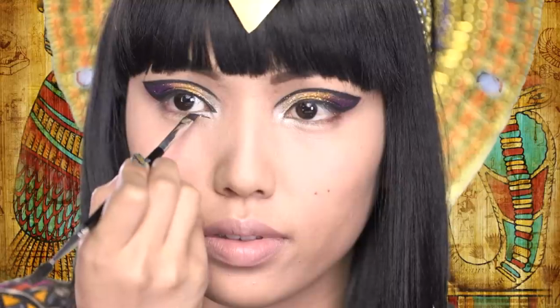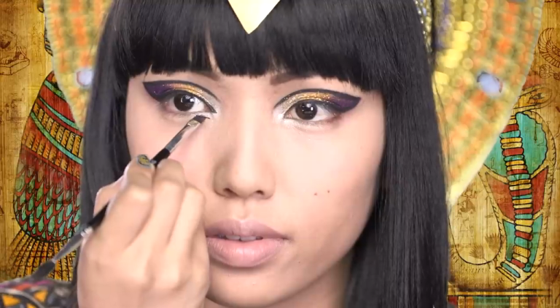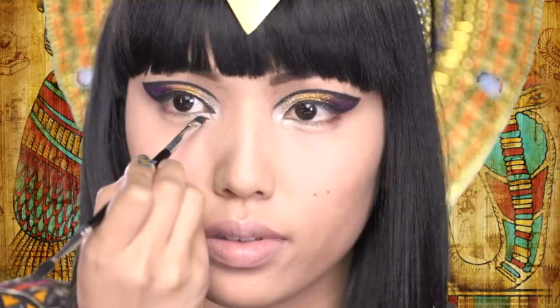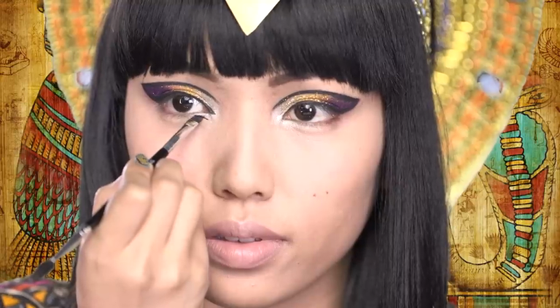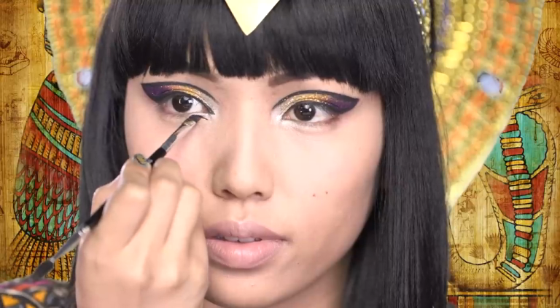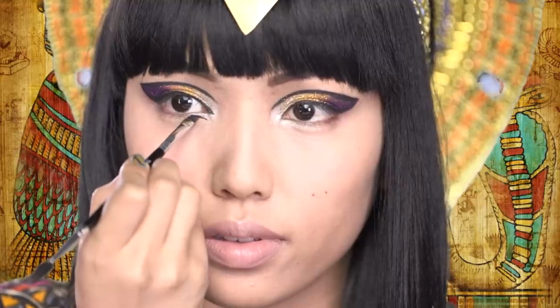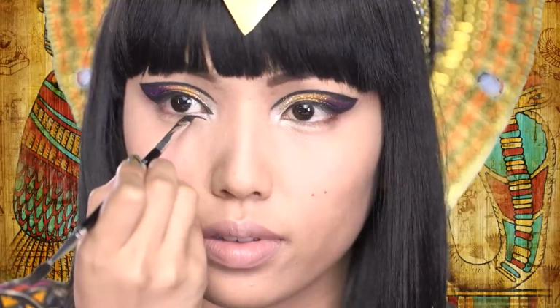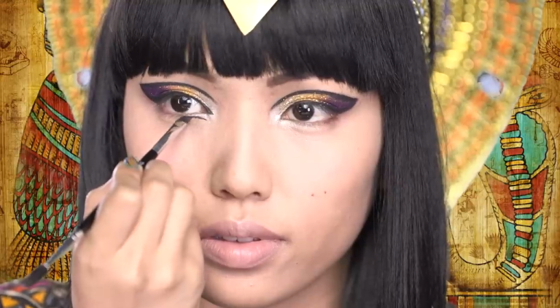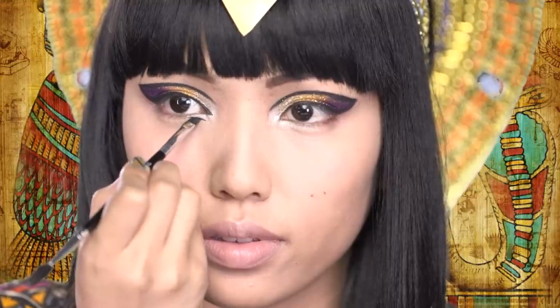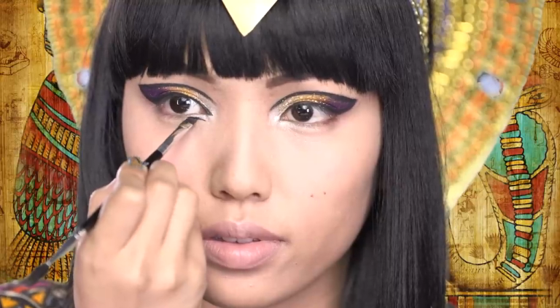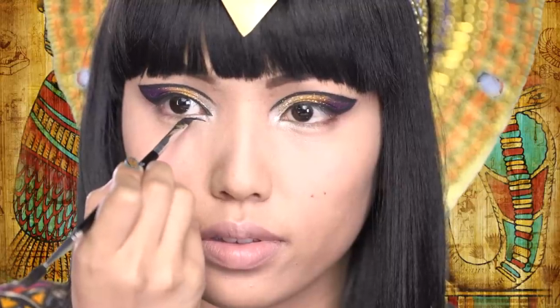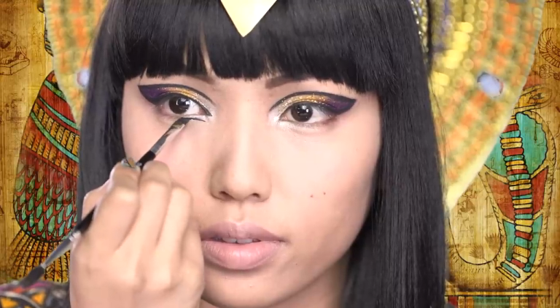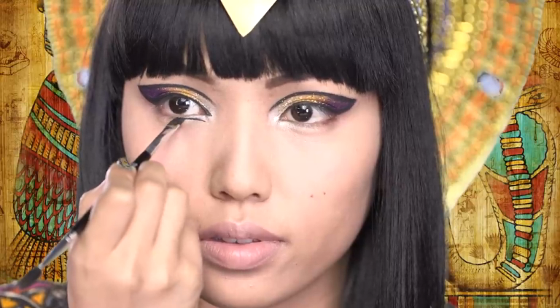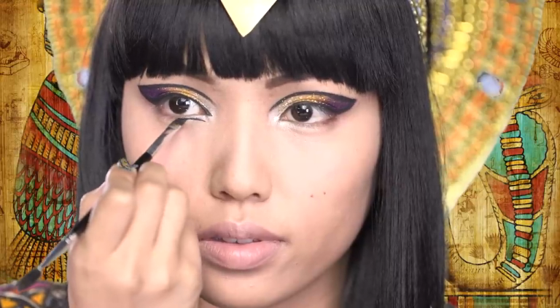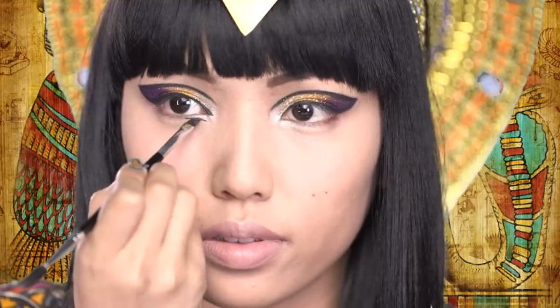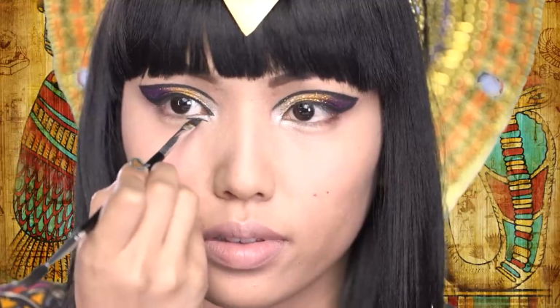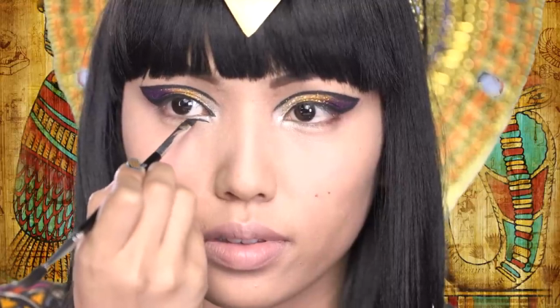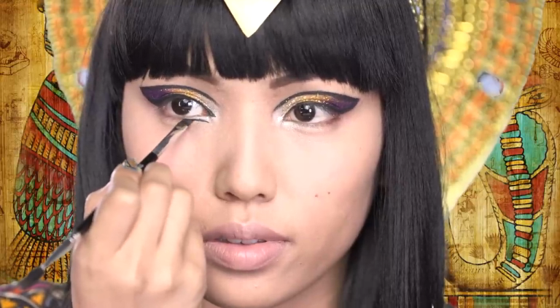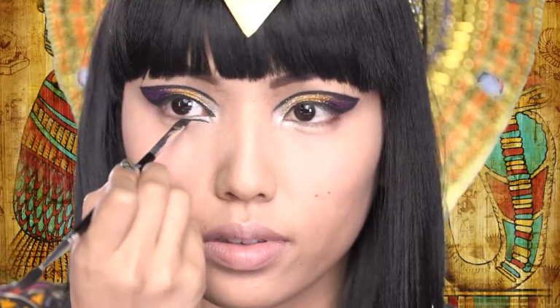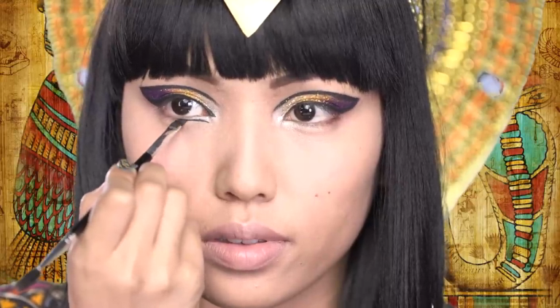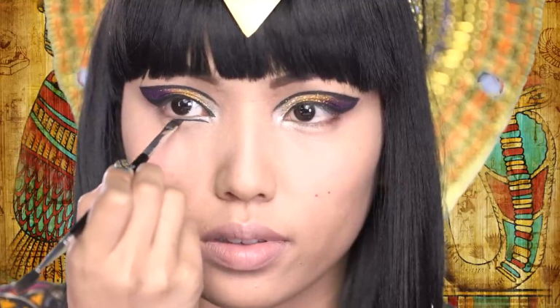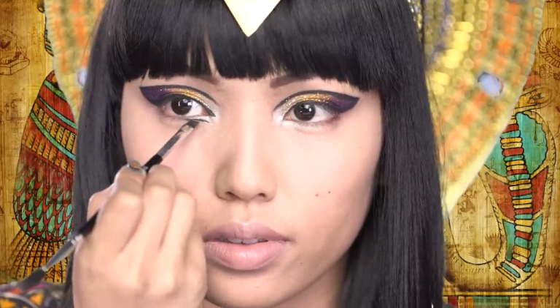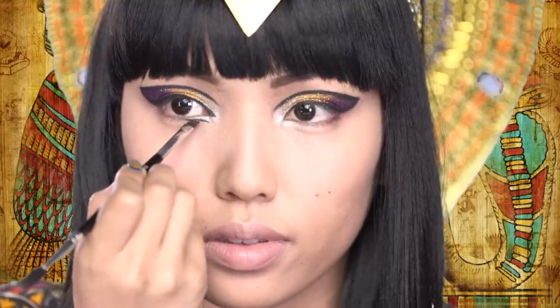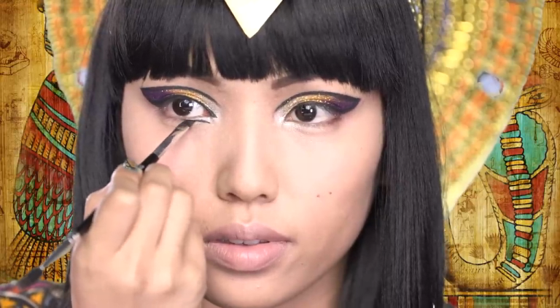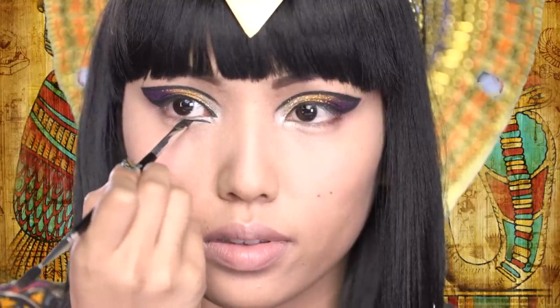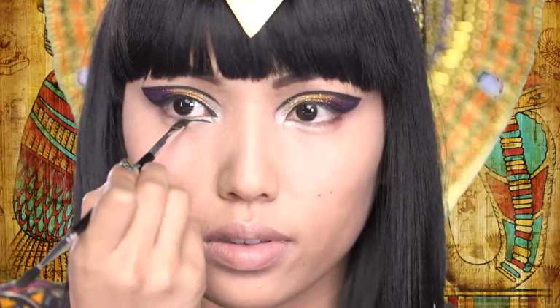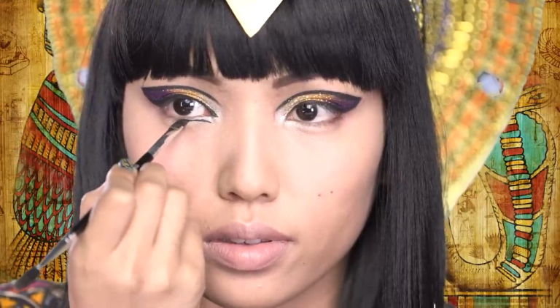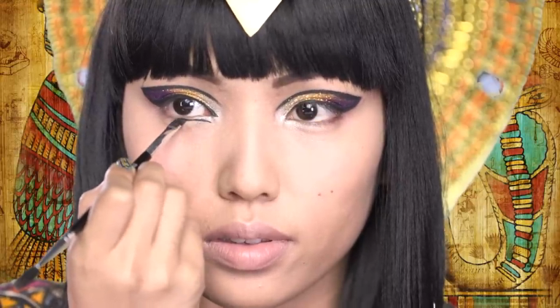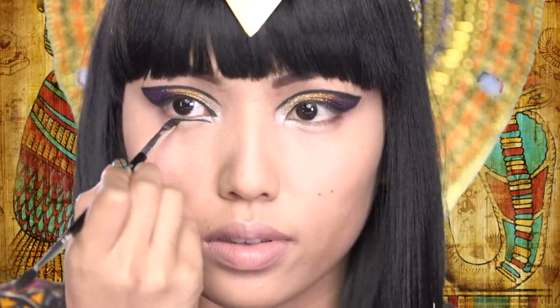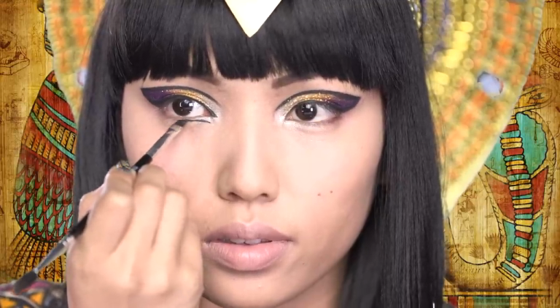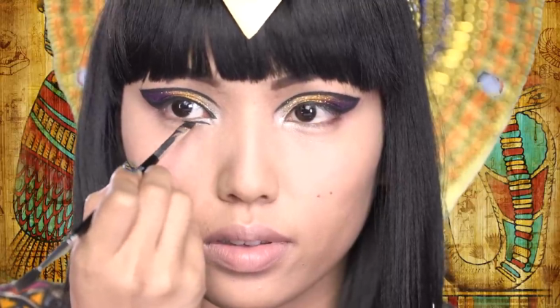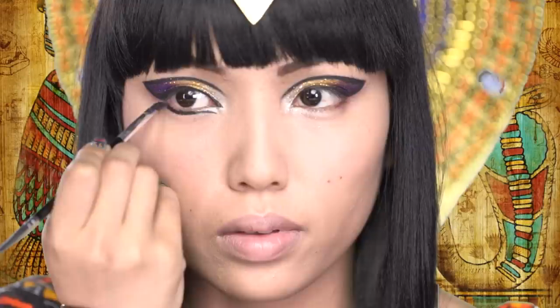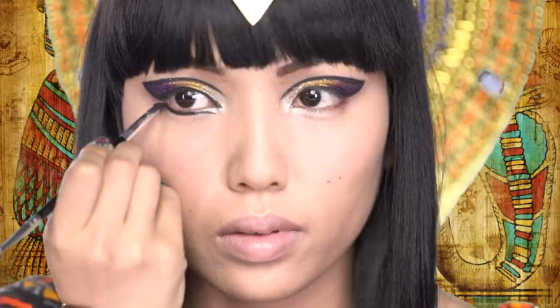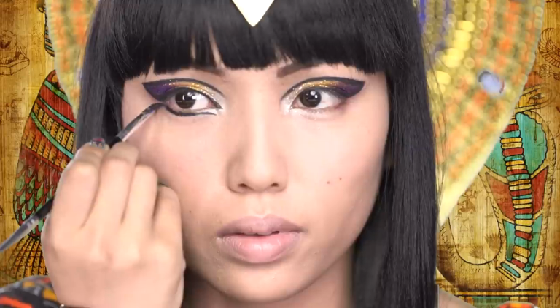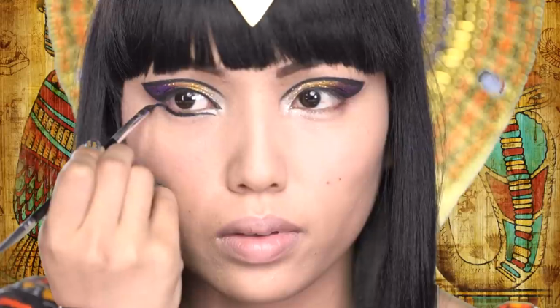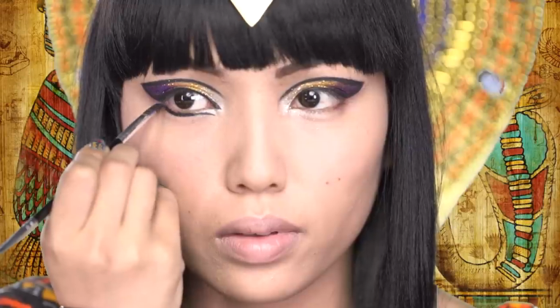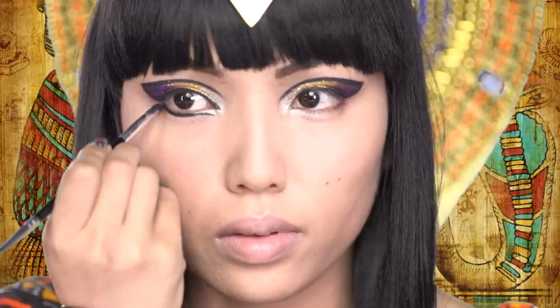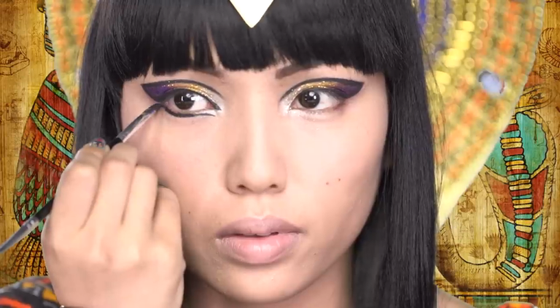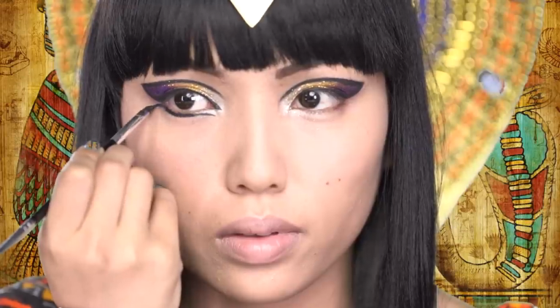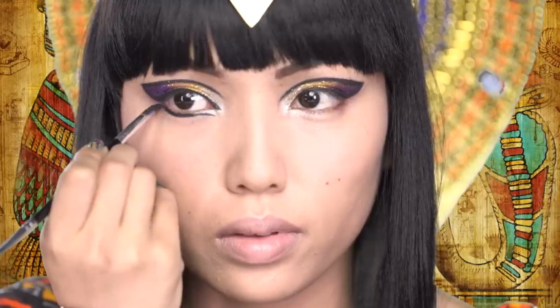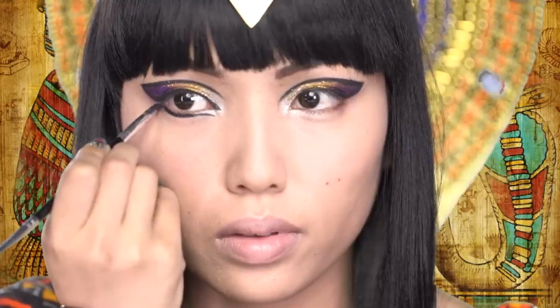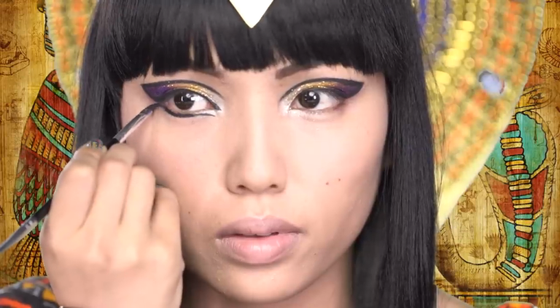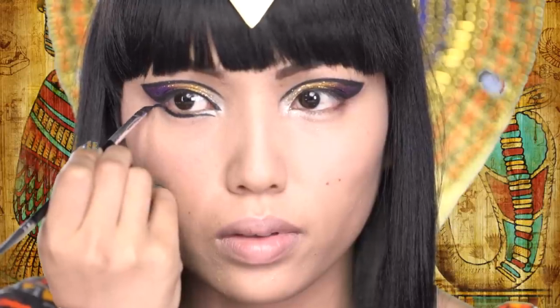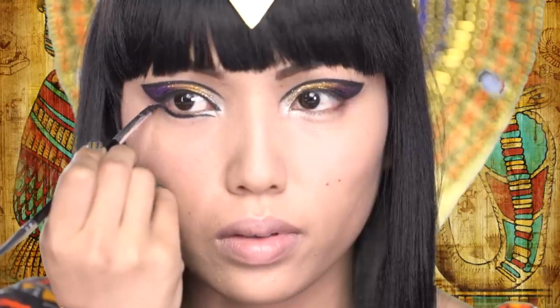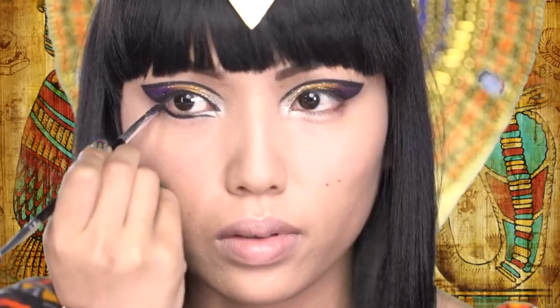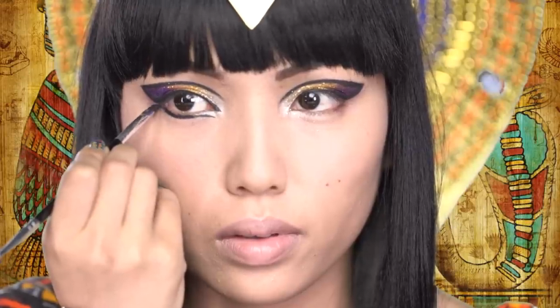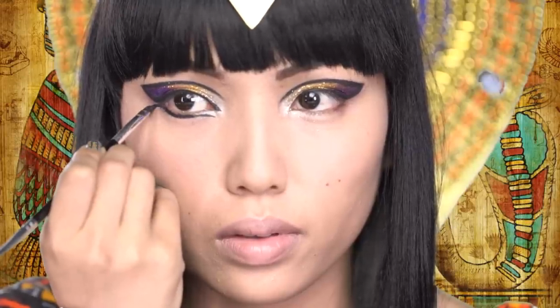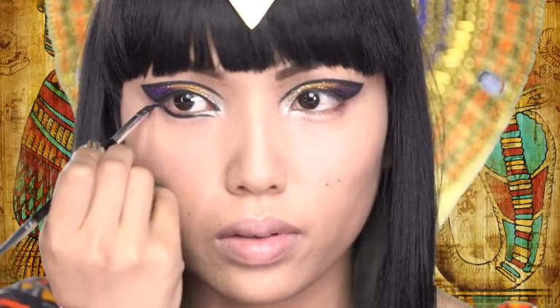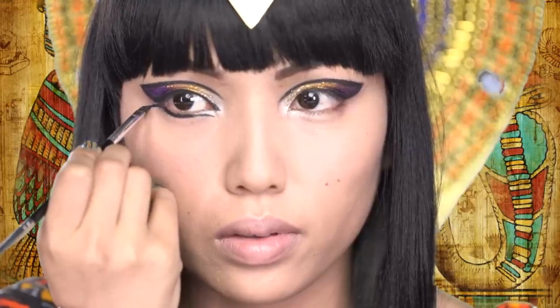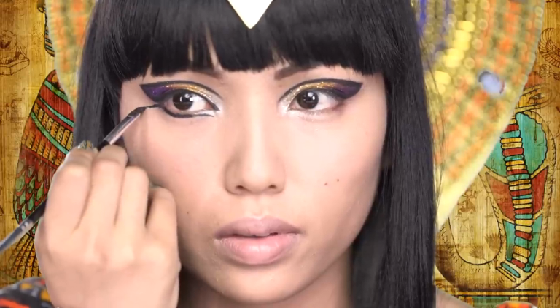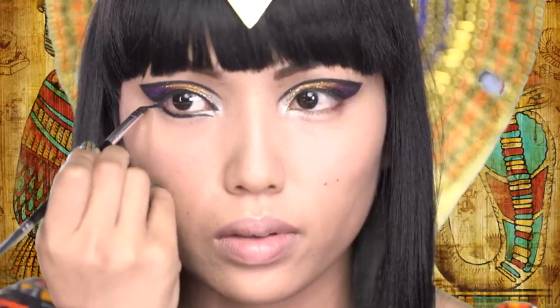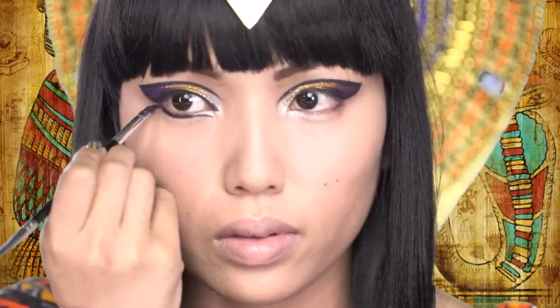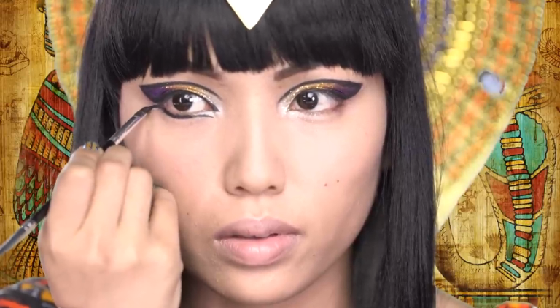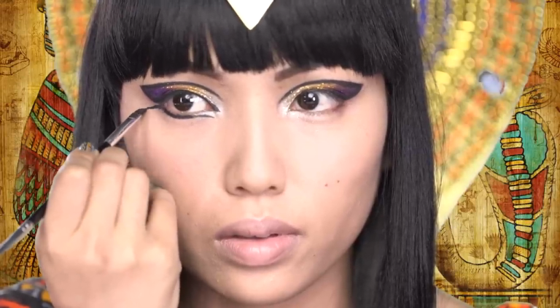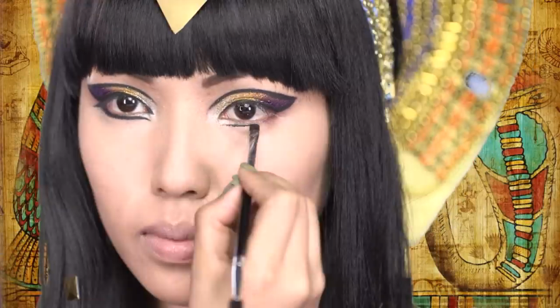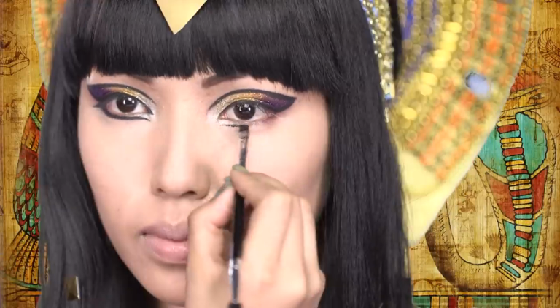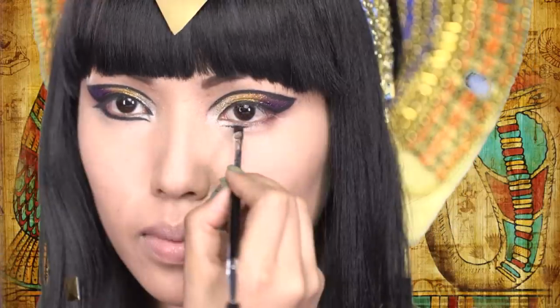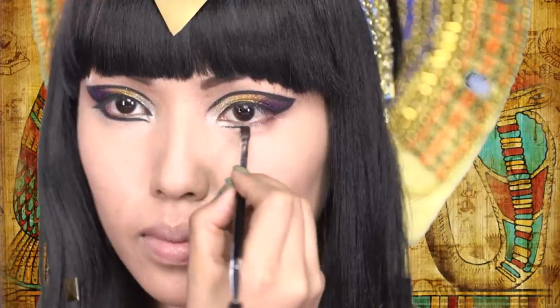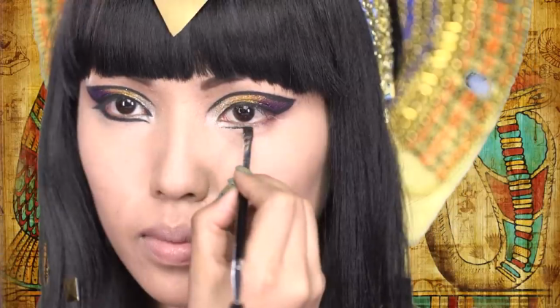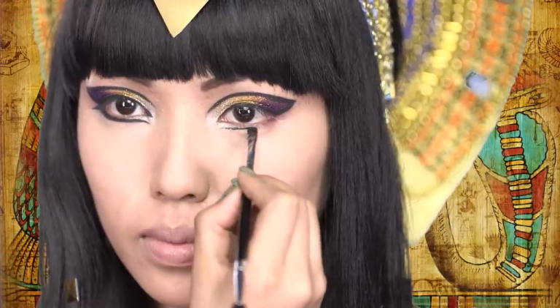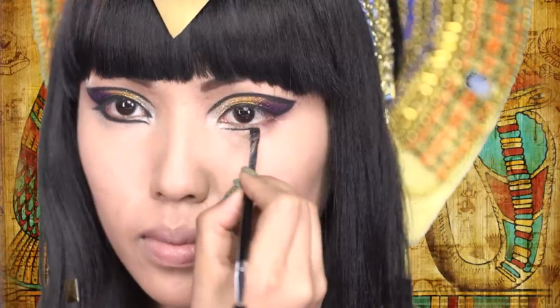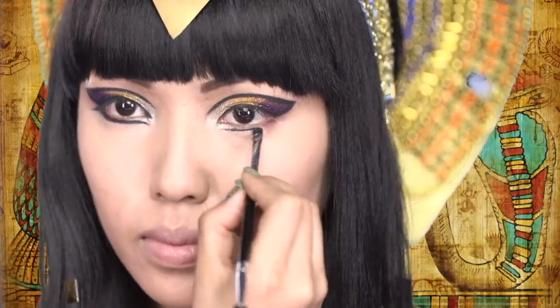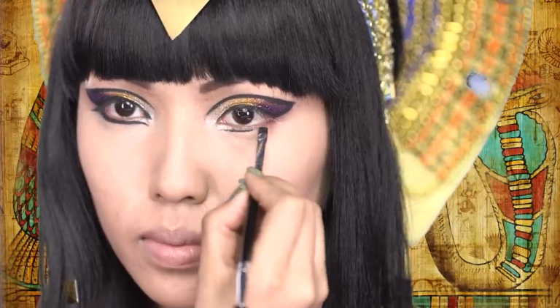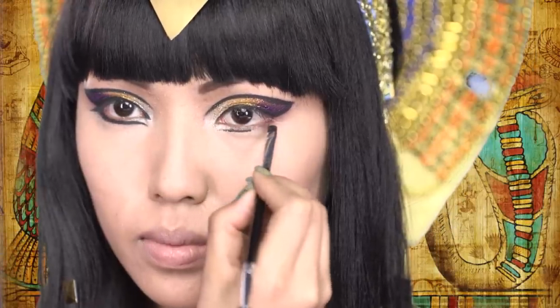For the lower liner, I'm going to start a little bit lower than the actual lash line, and then drag it on the corner and create a double wing.